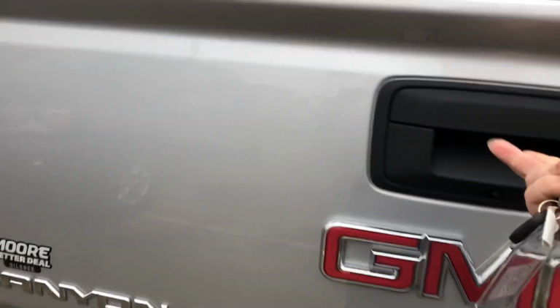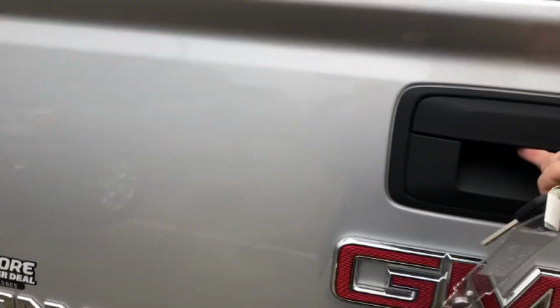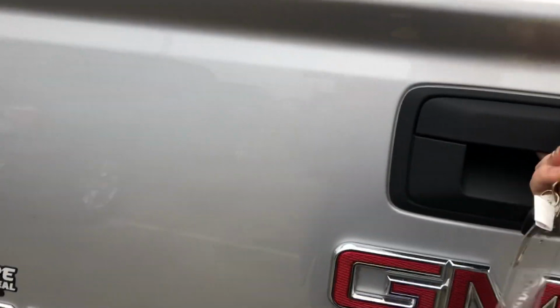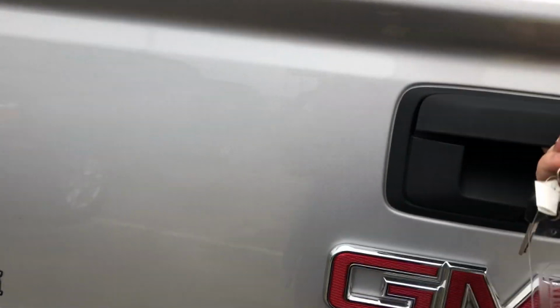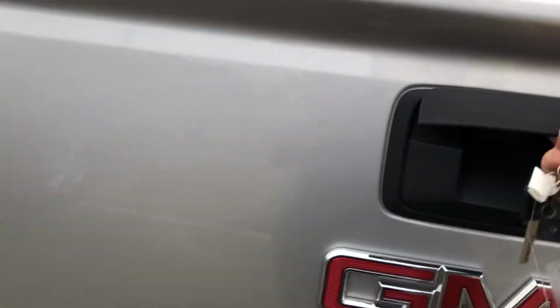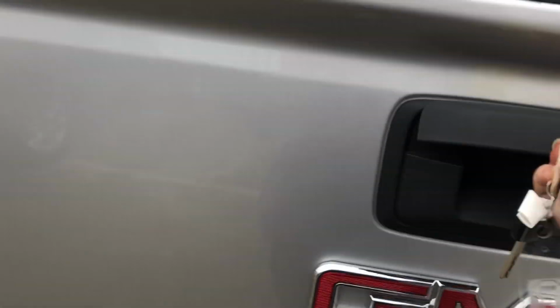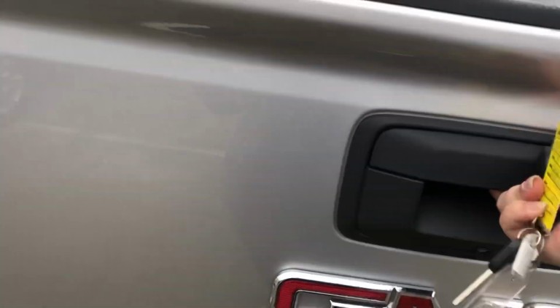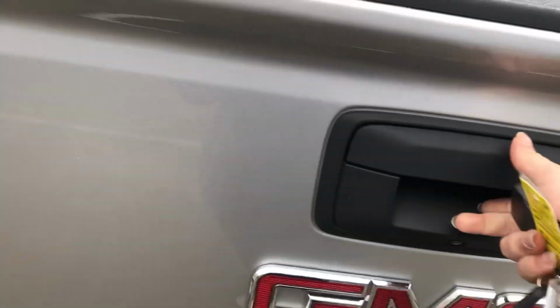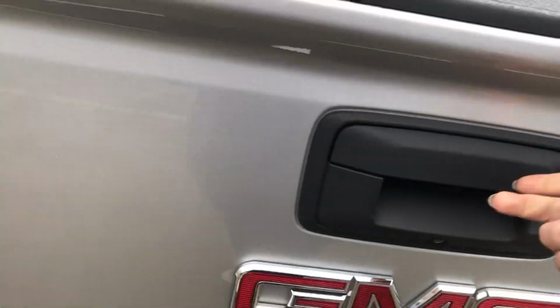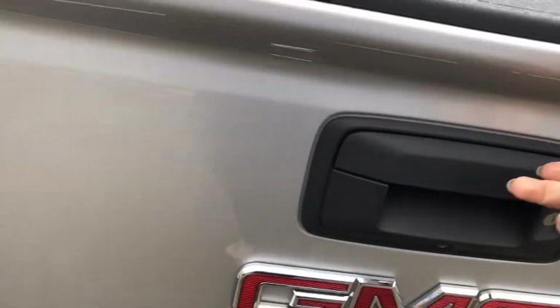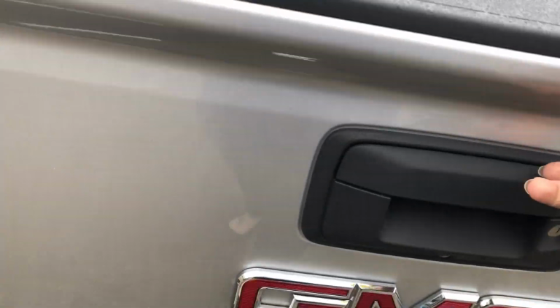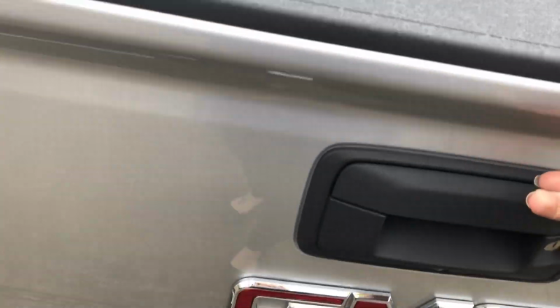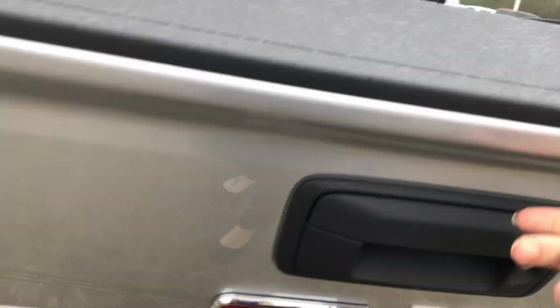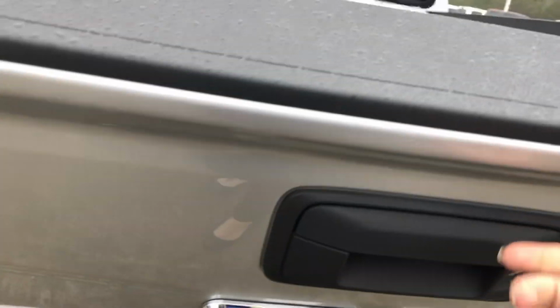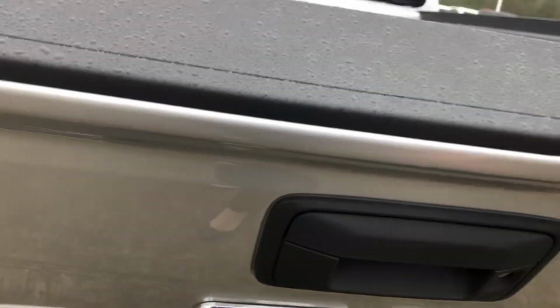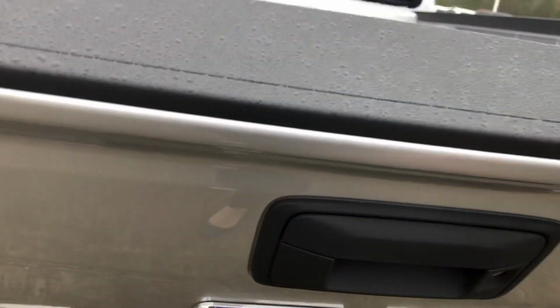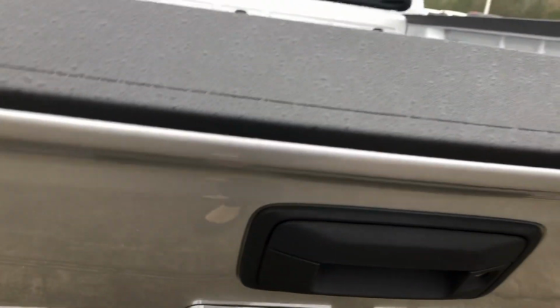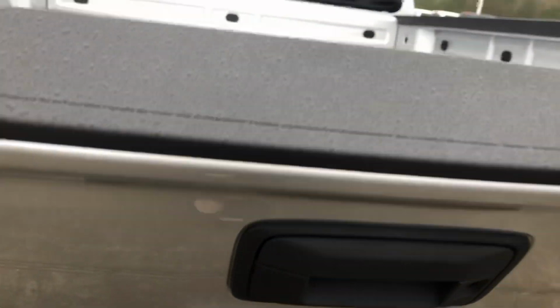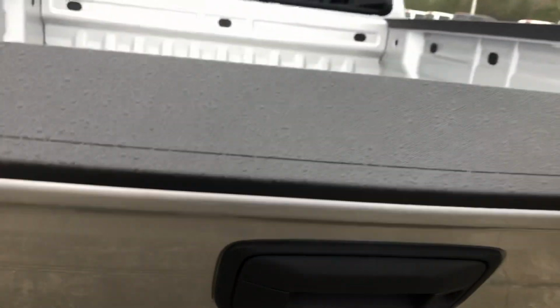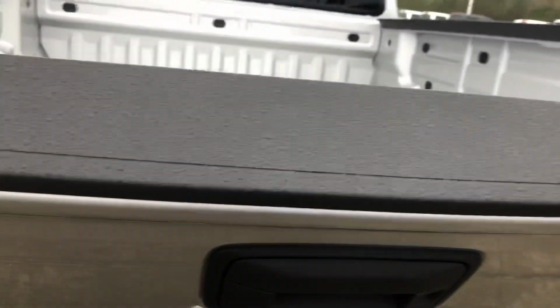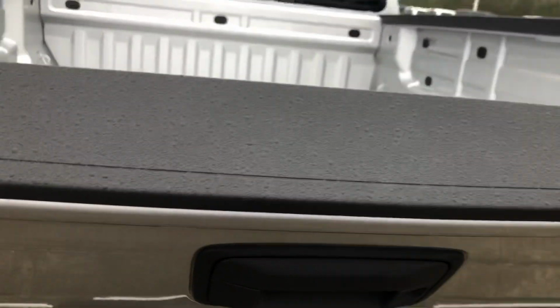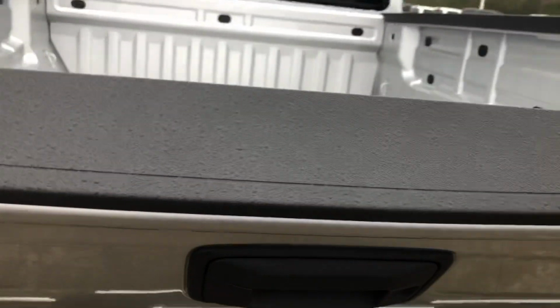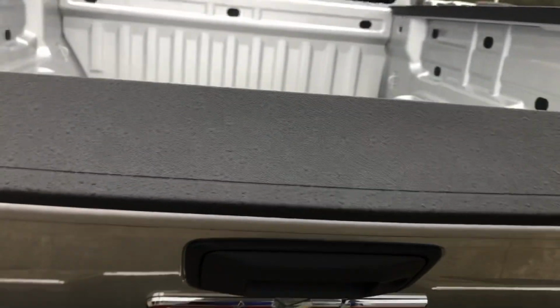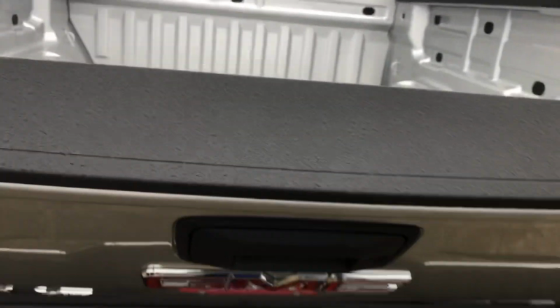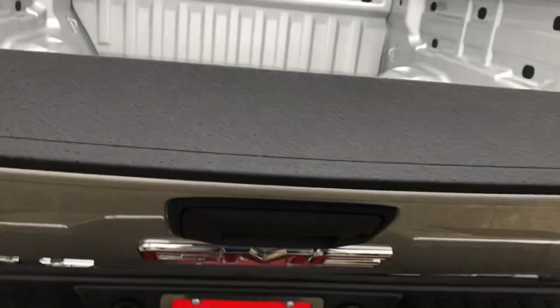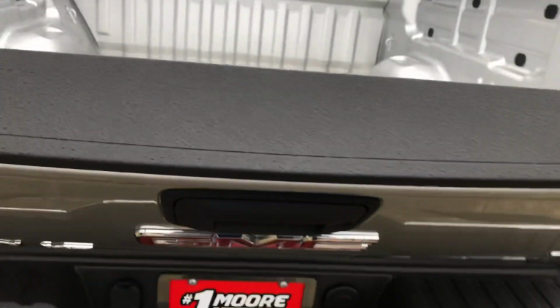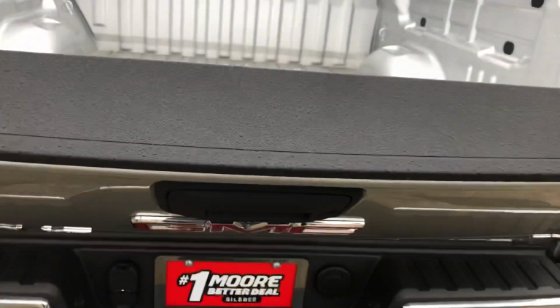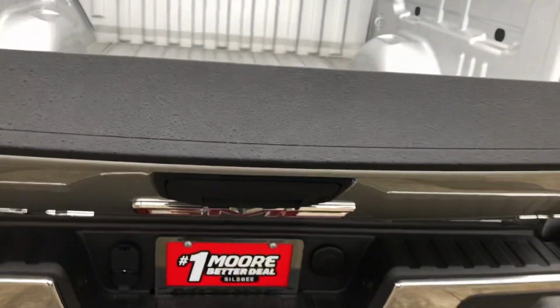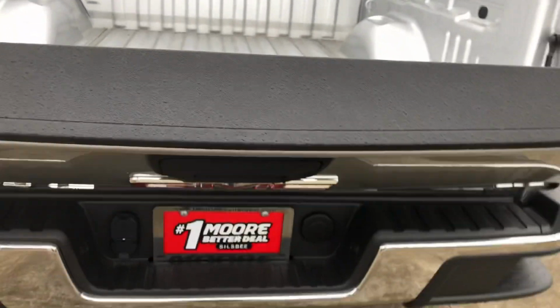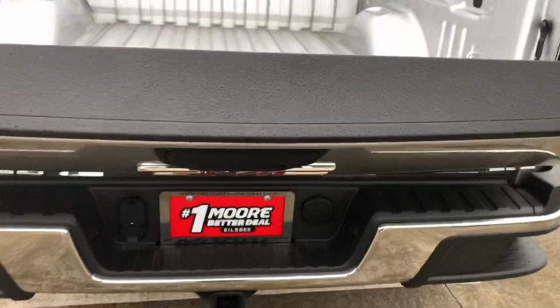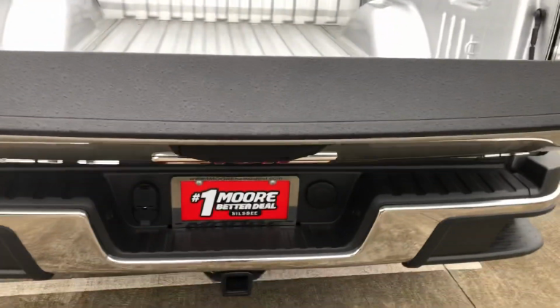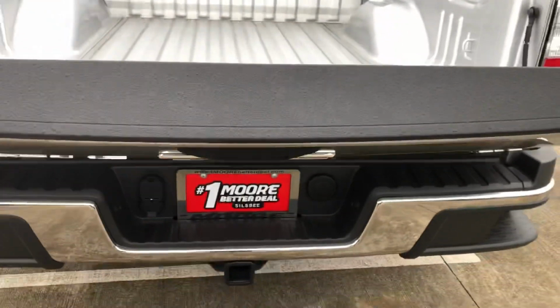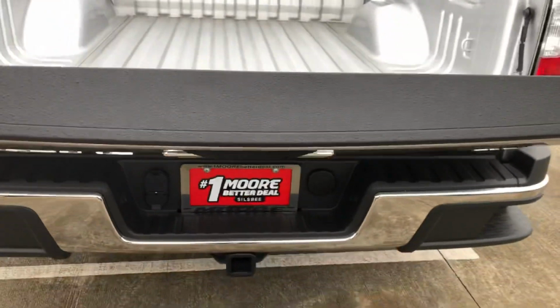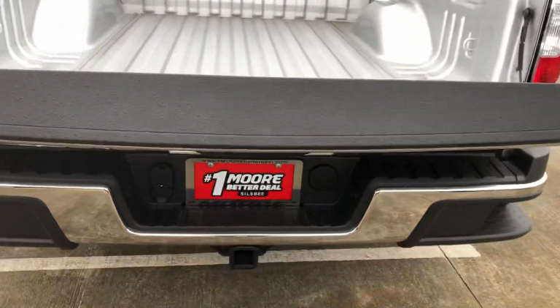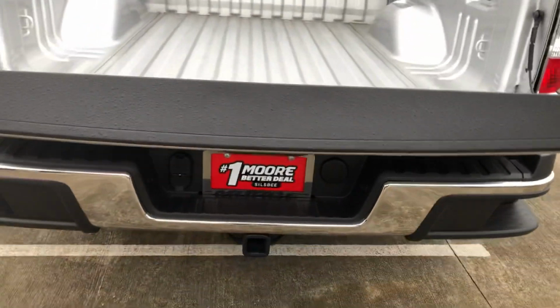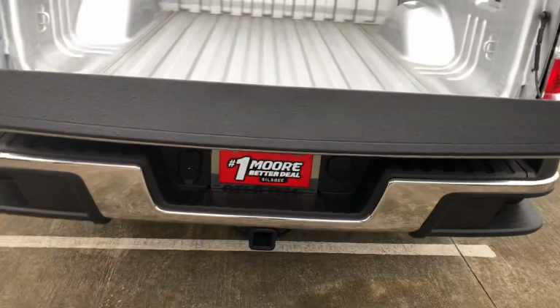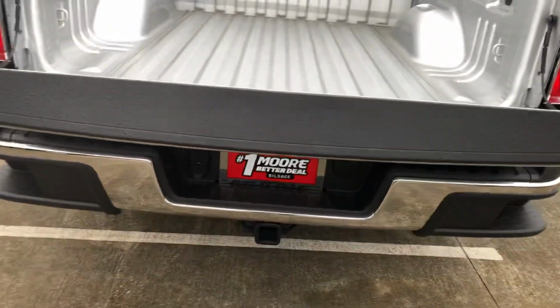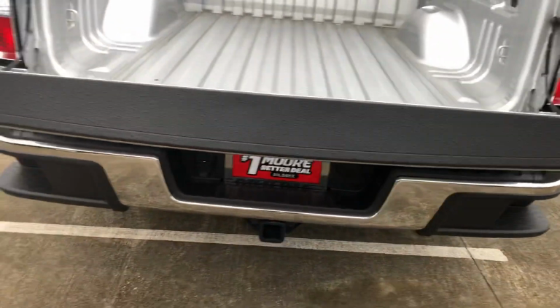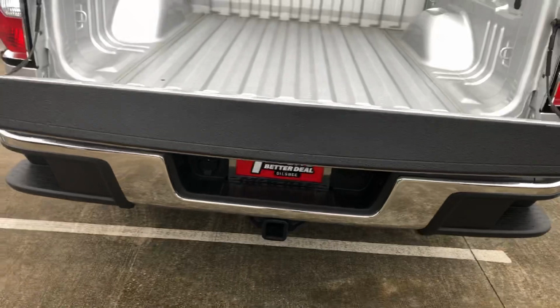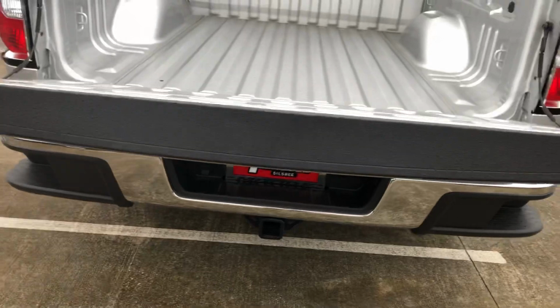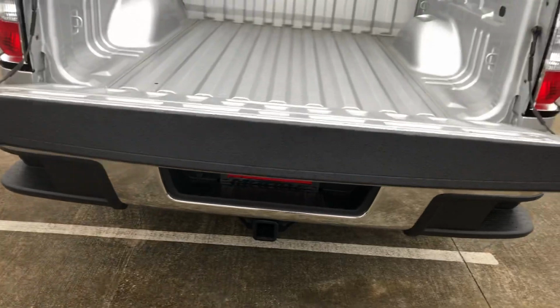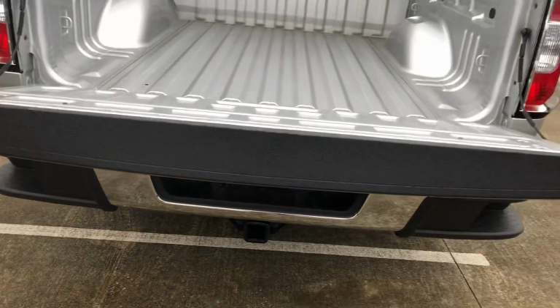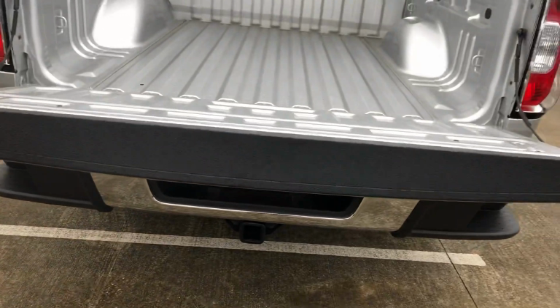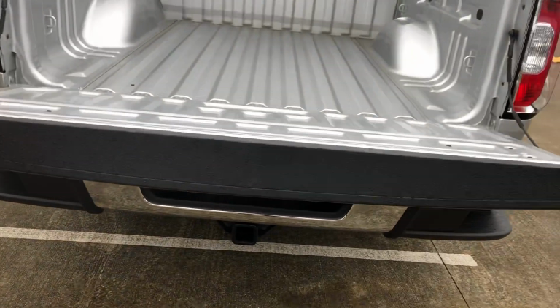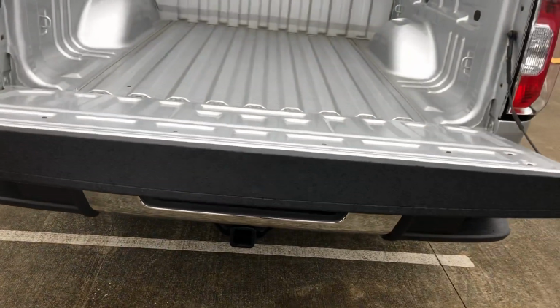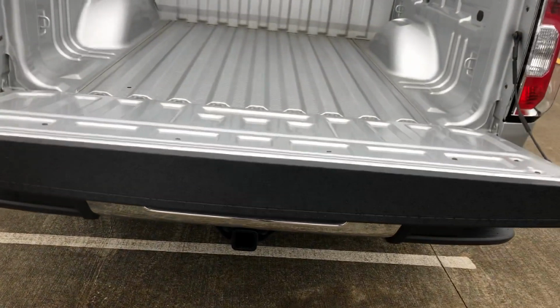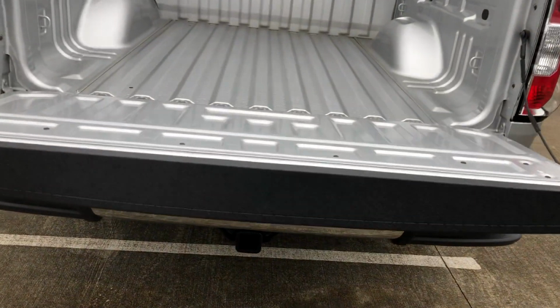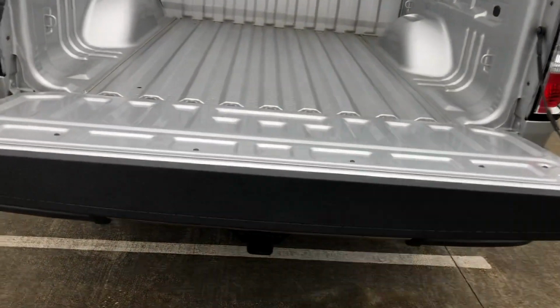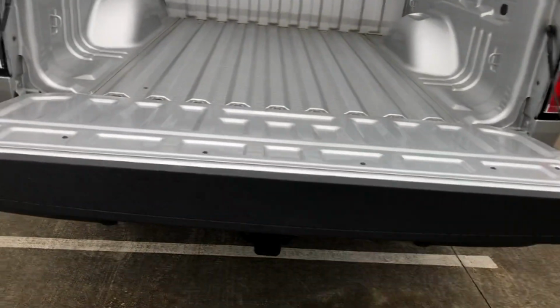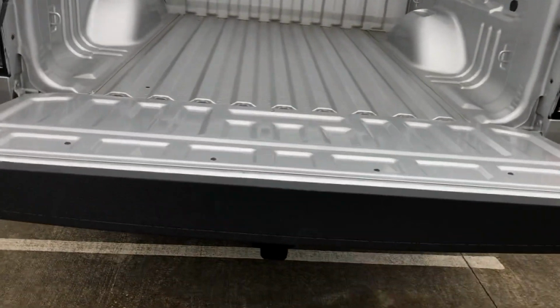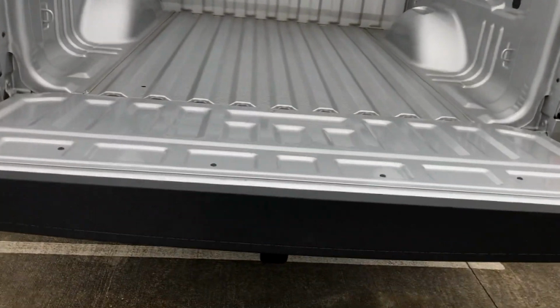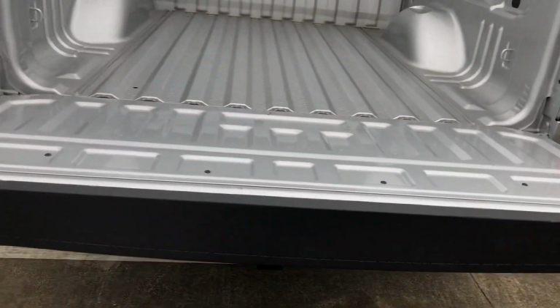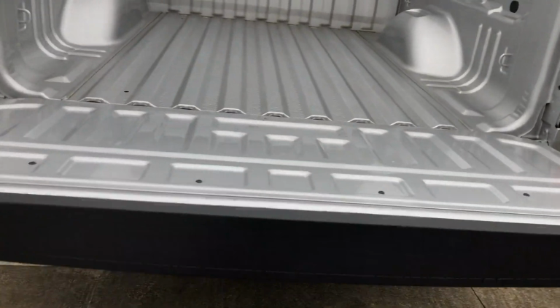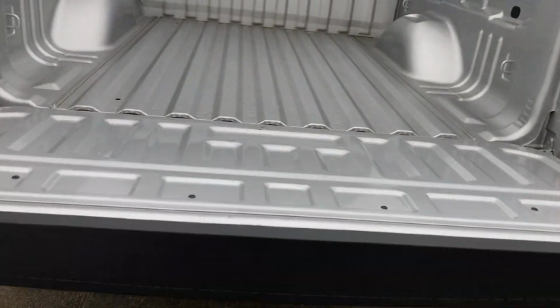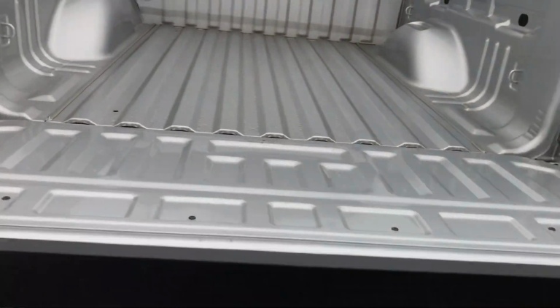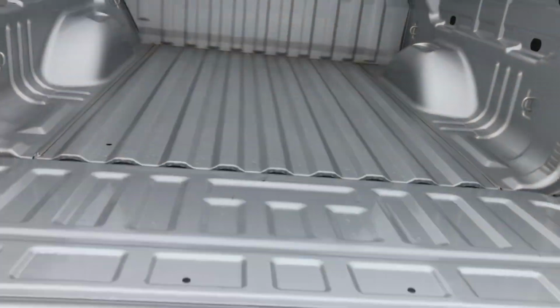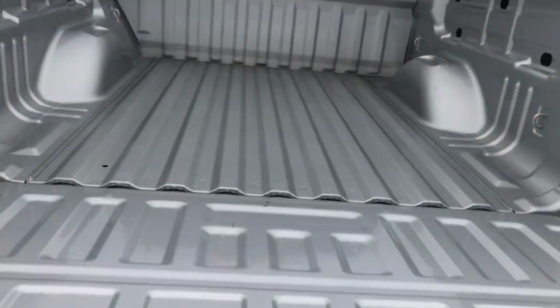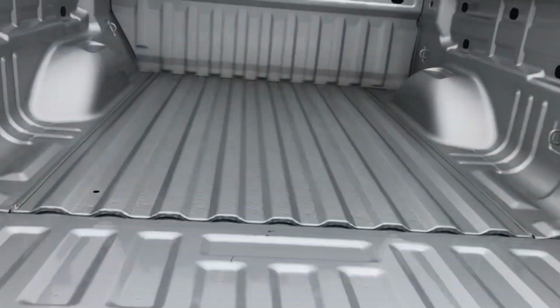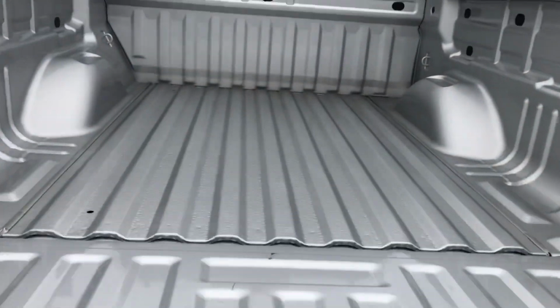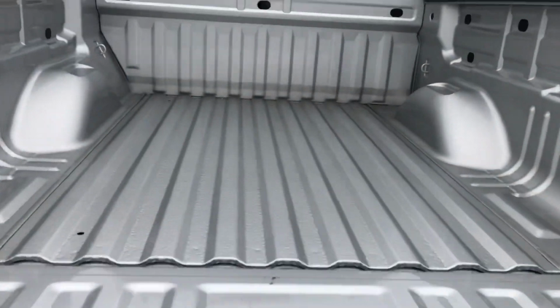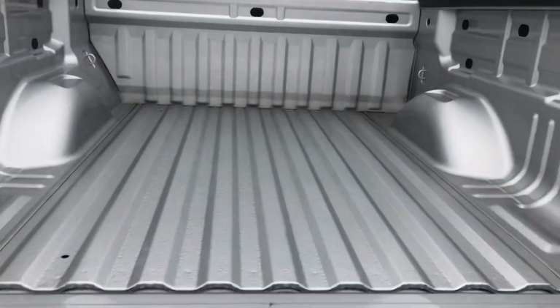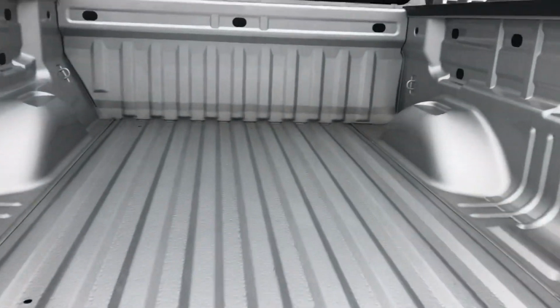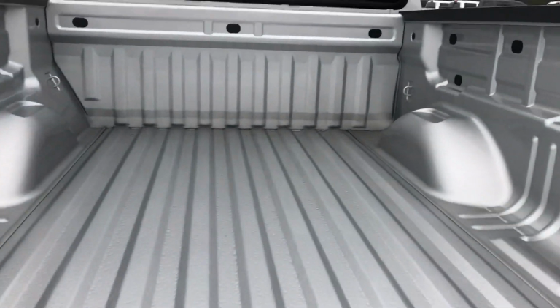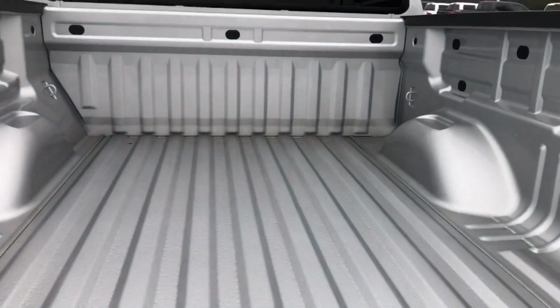It is a V6. We'll go ahead and show you — it's an SLE model. The tailgate, you pull it, it doesn't just flop down. It just eases down.